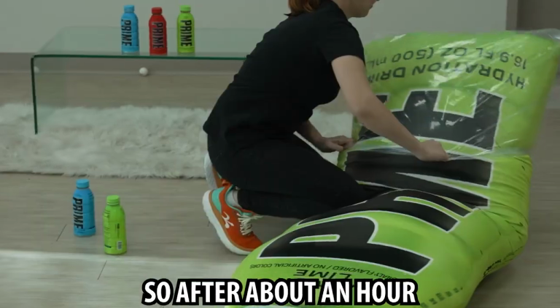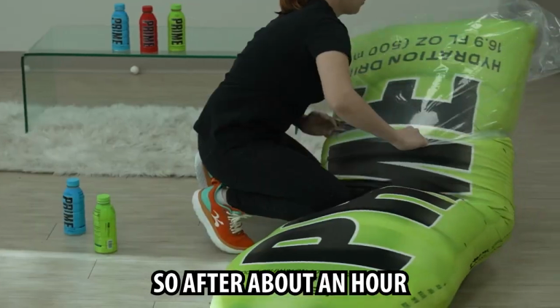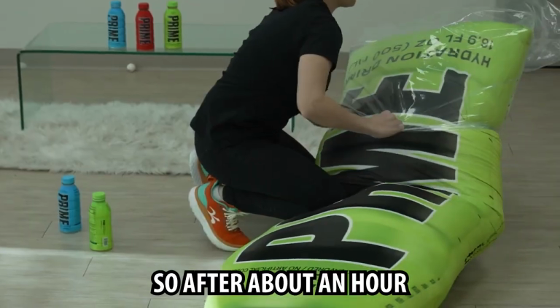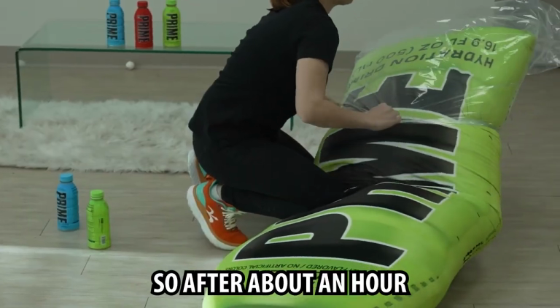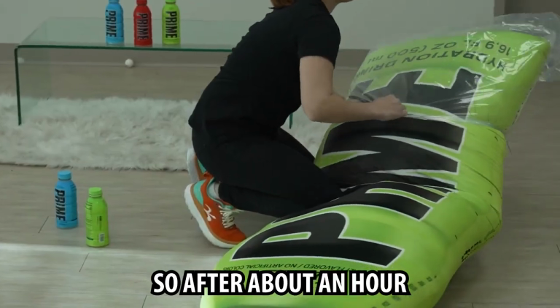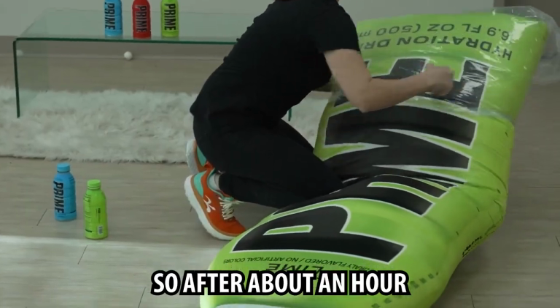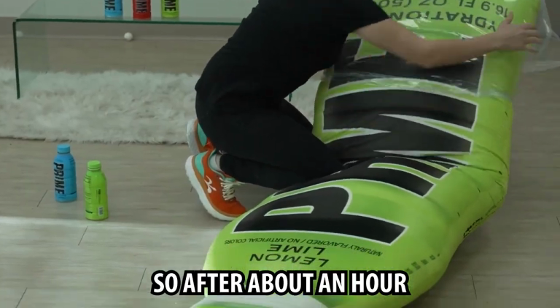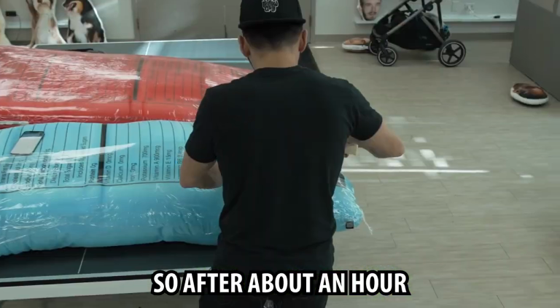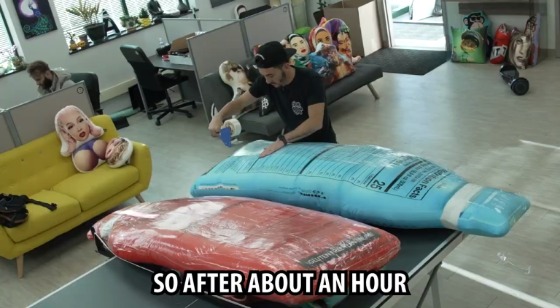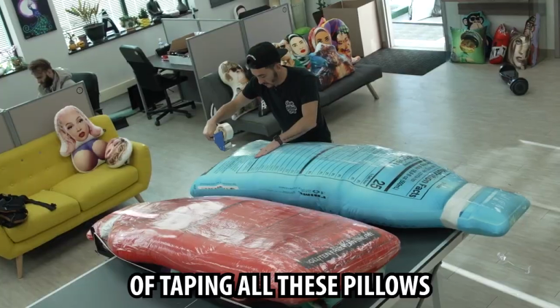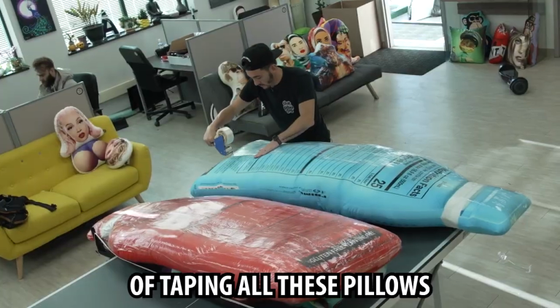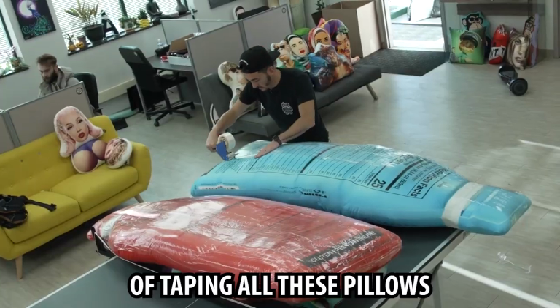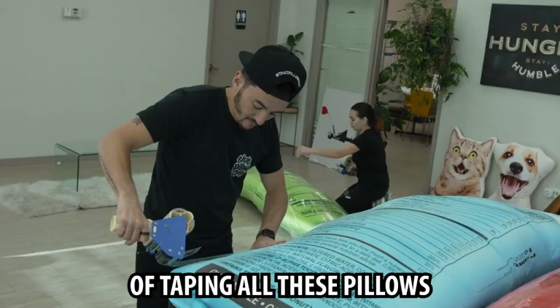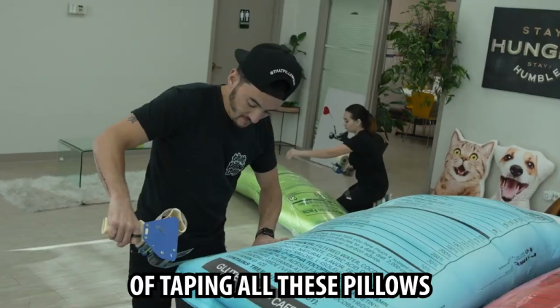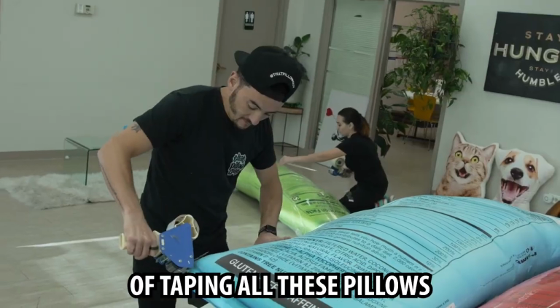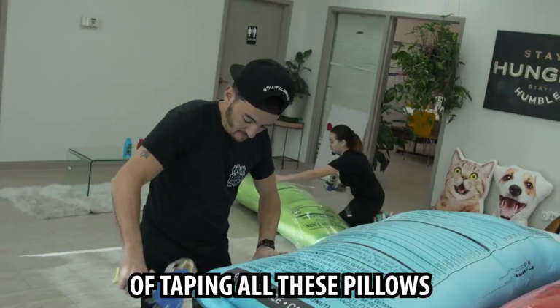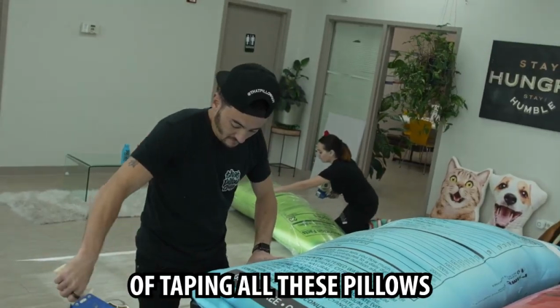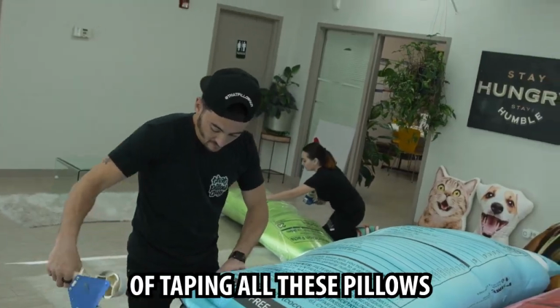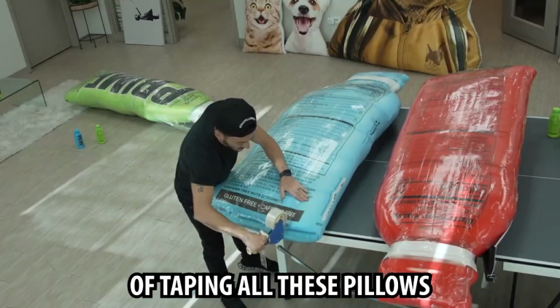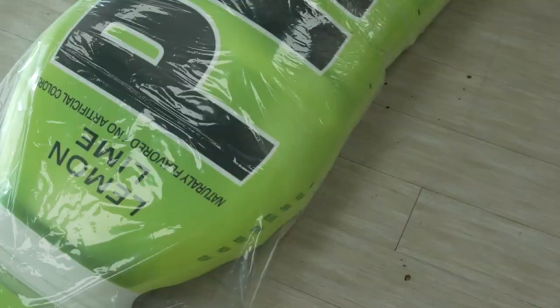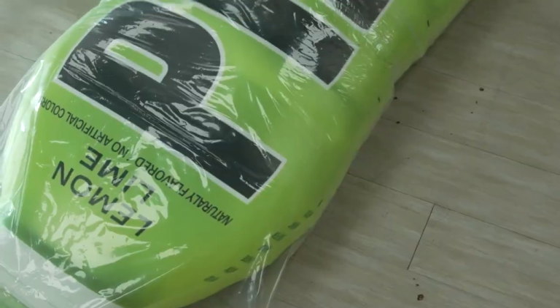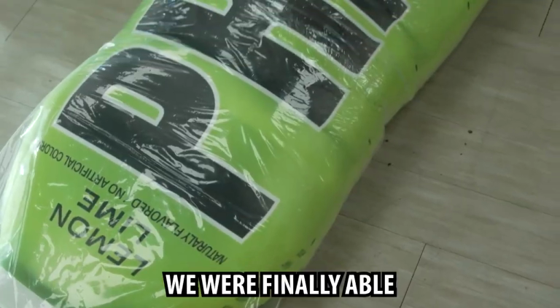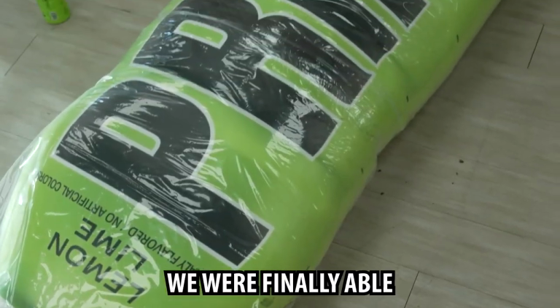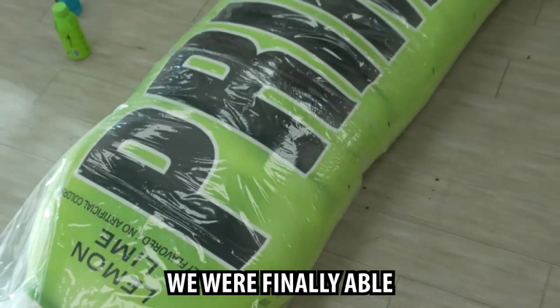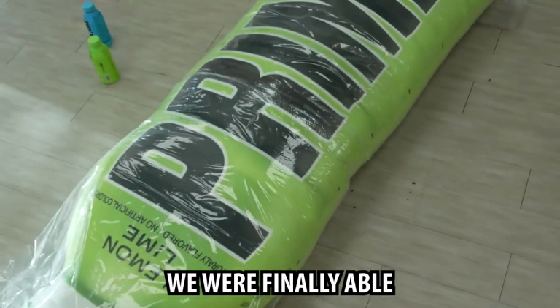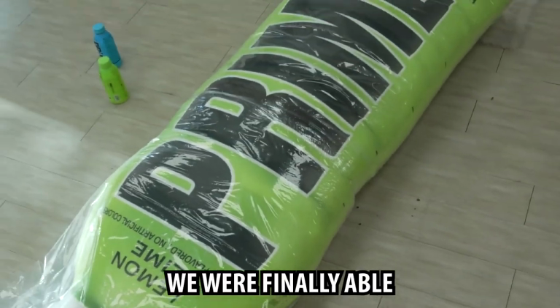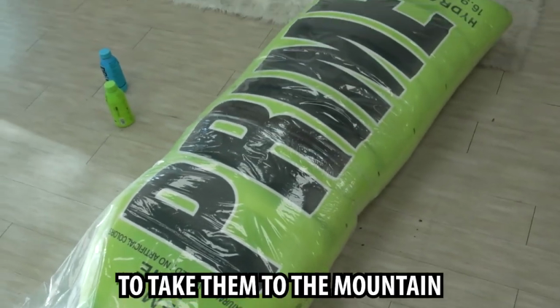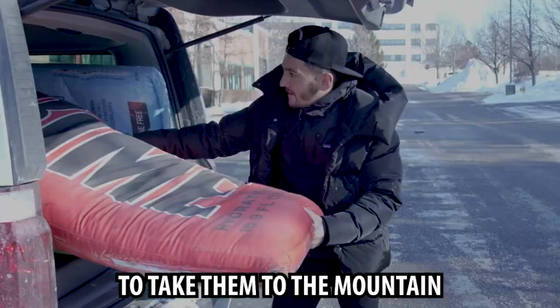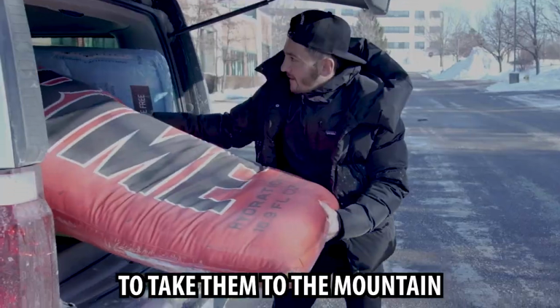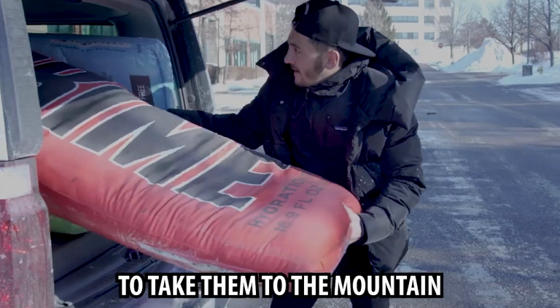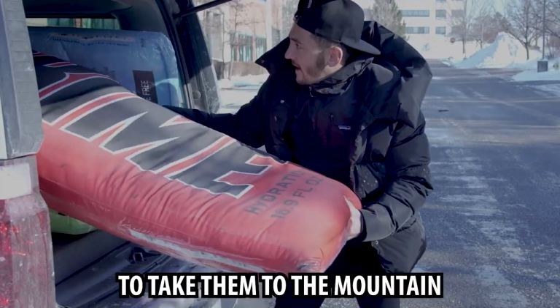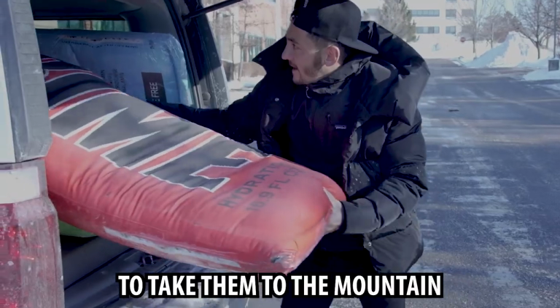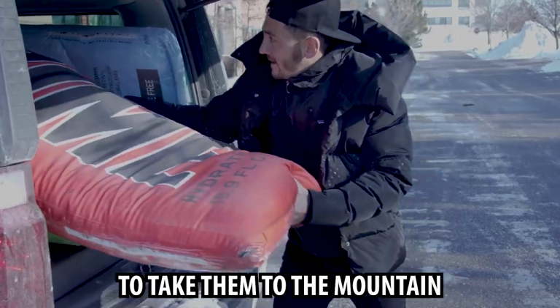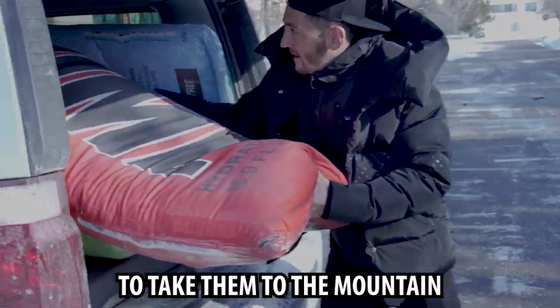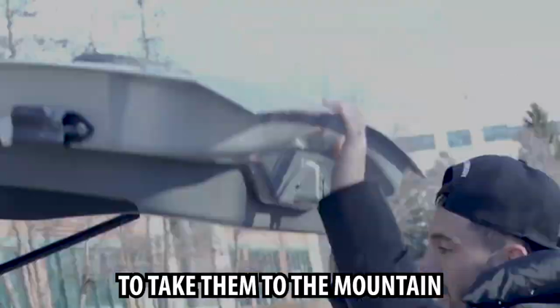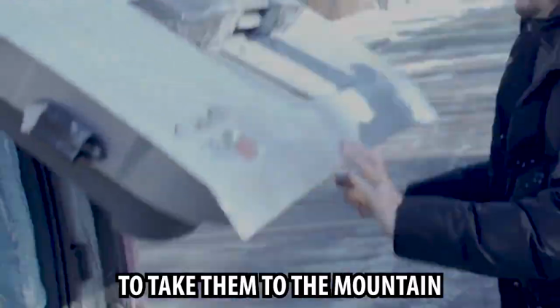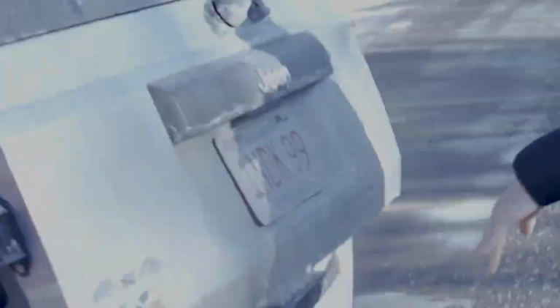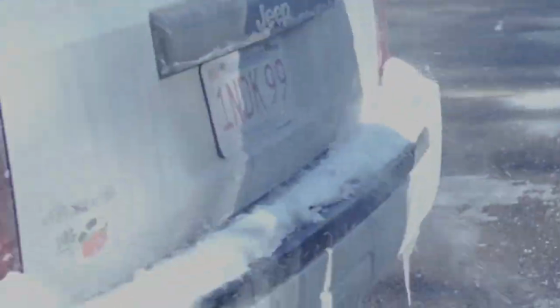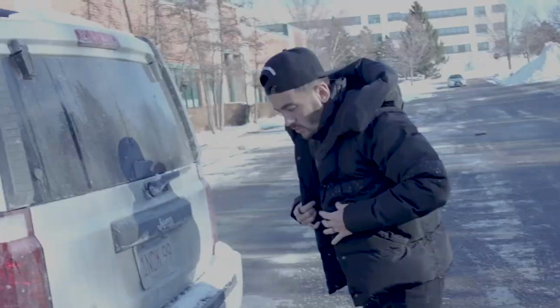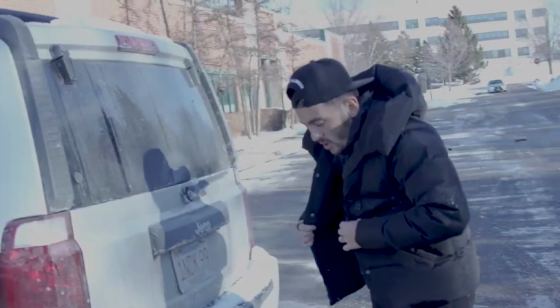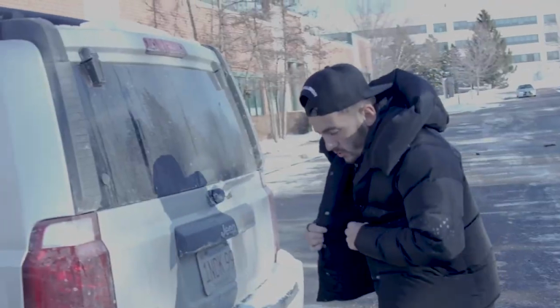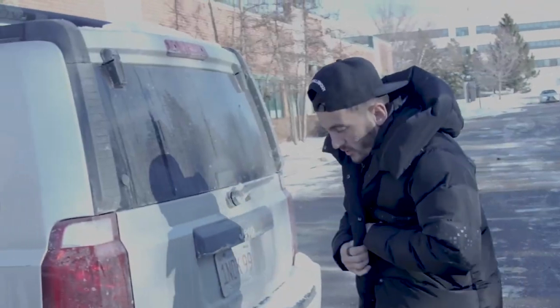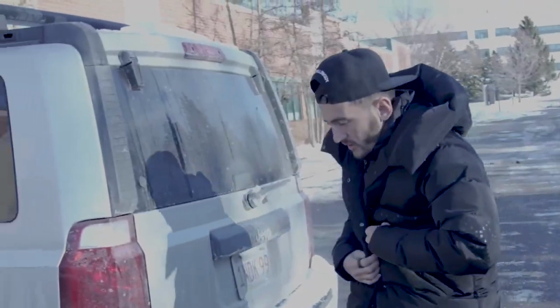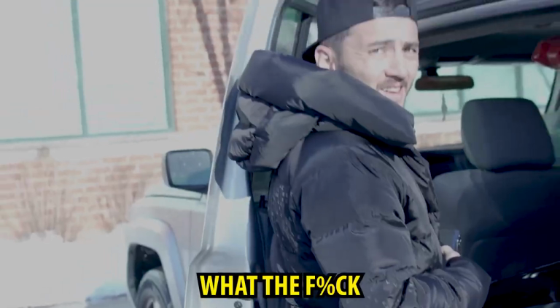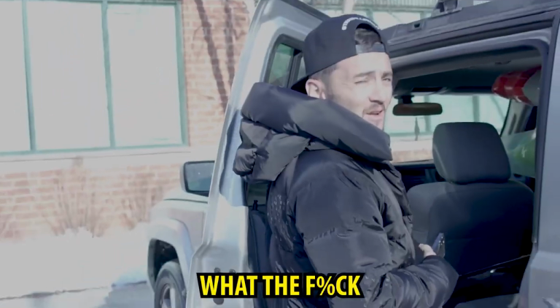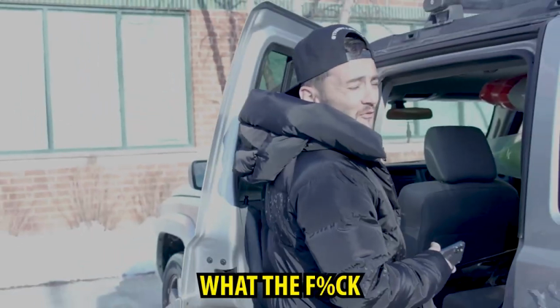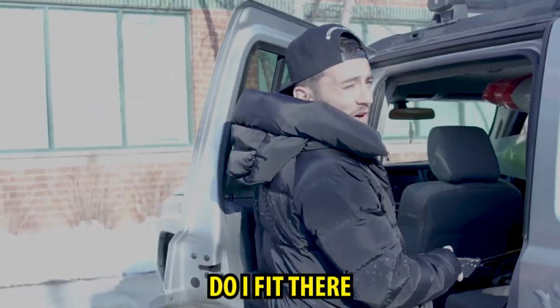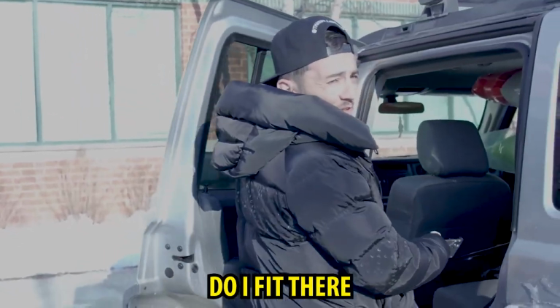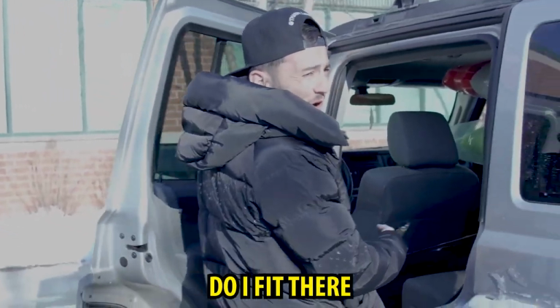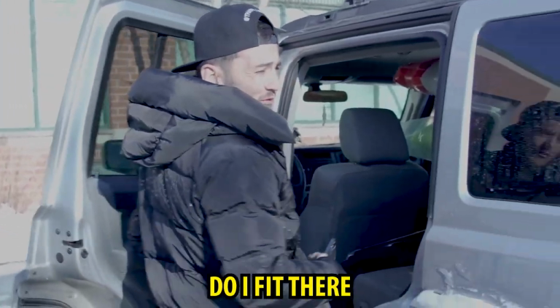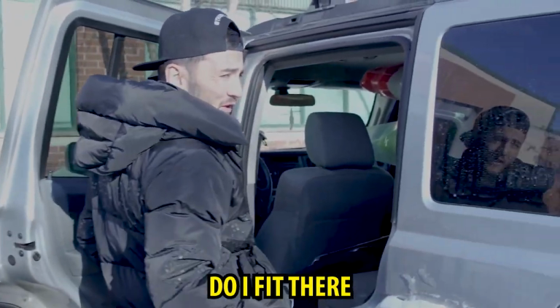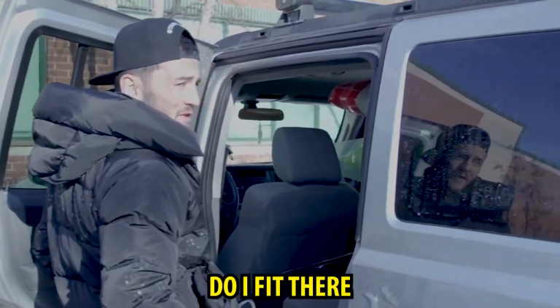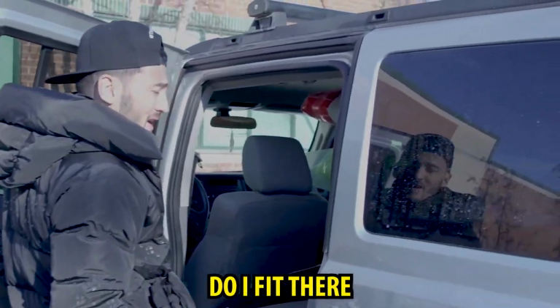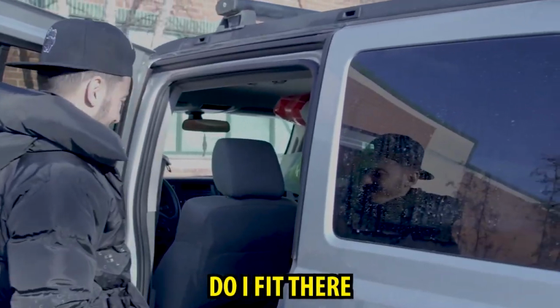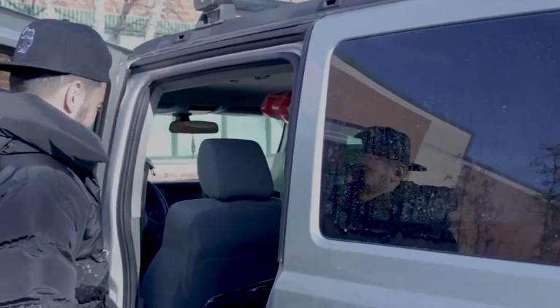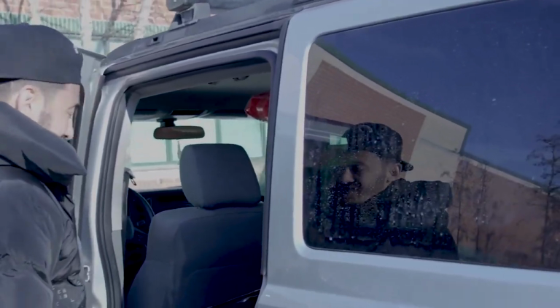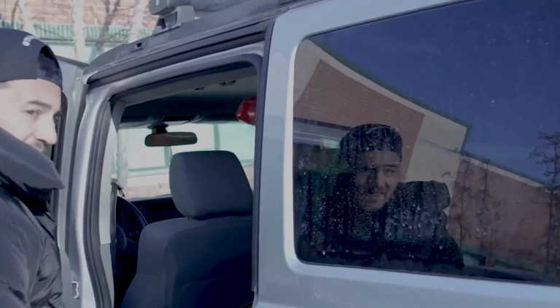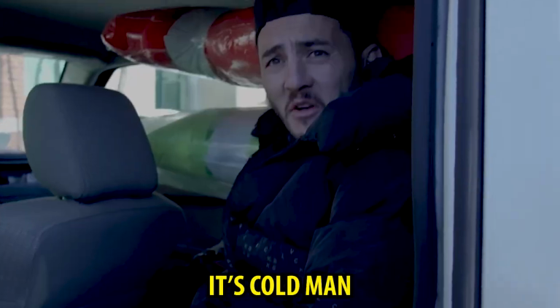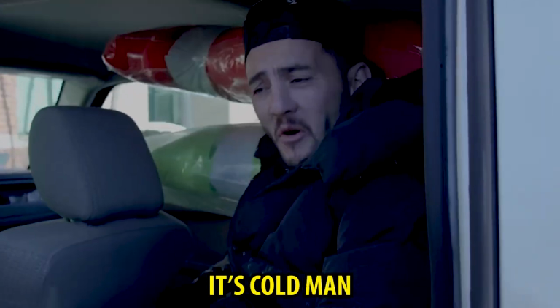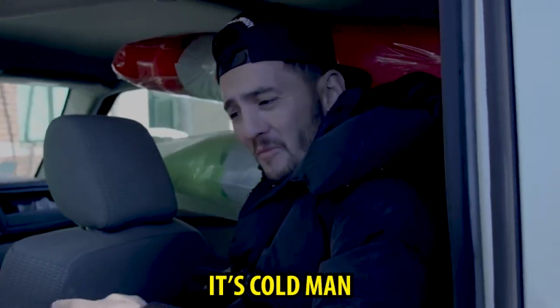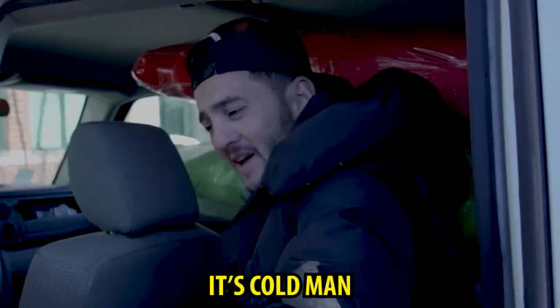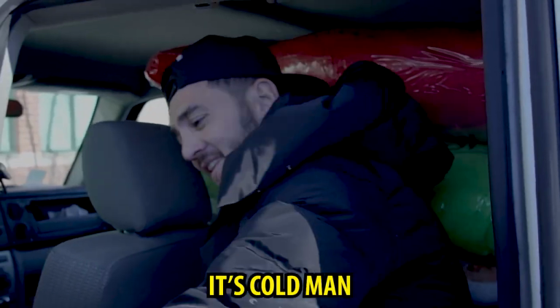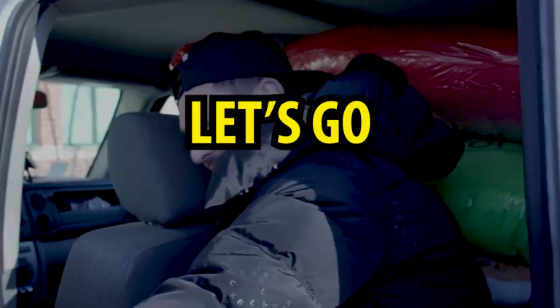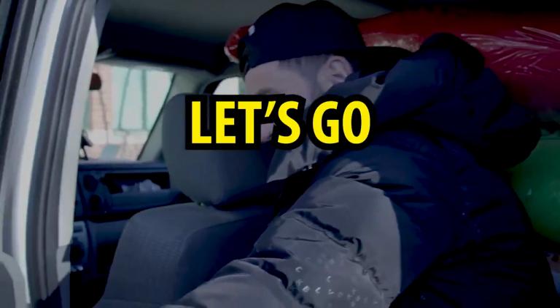So after about an hour of taping all these pillows, we were finally able to take them to the mountain. Woo! It's cold, man. Let's go.